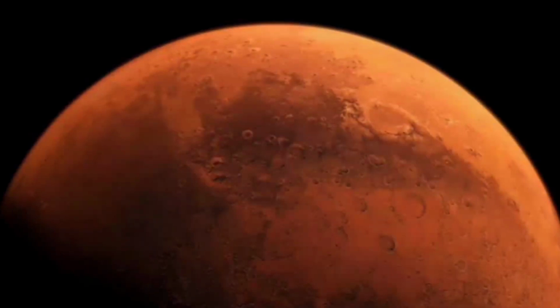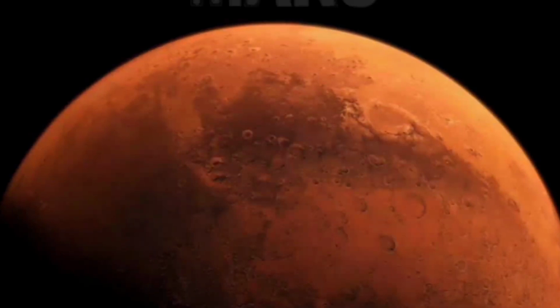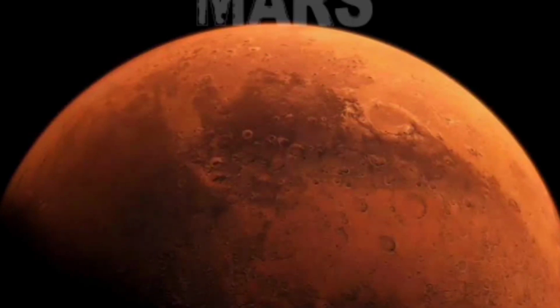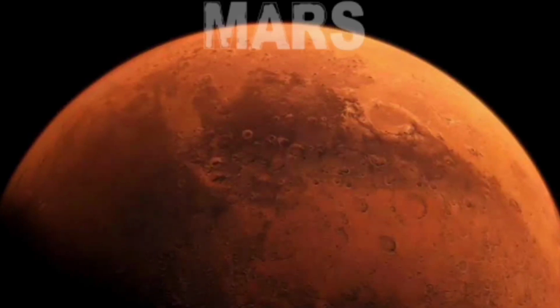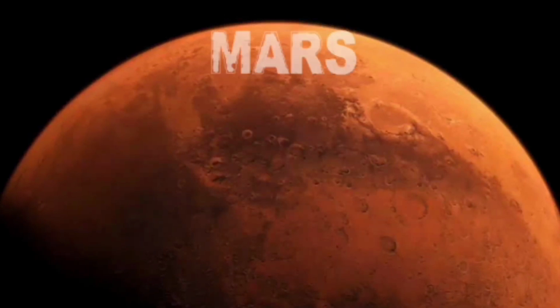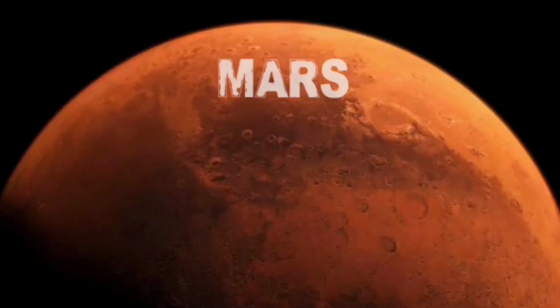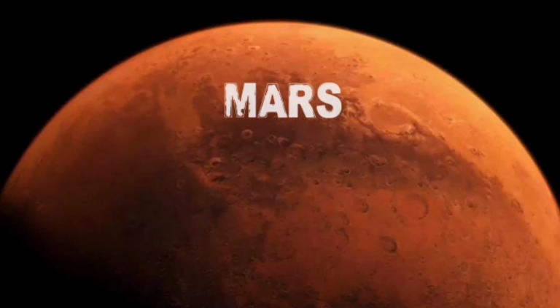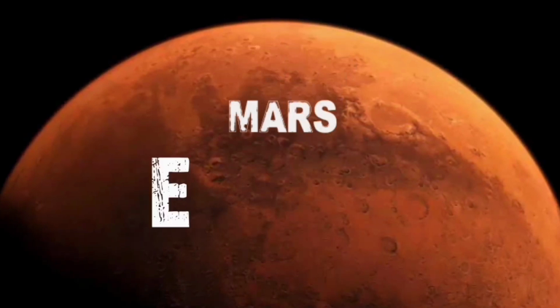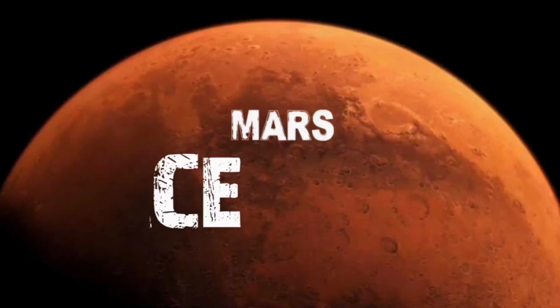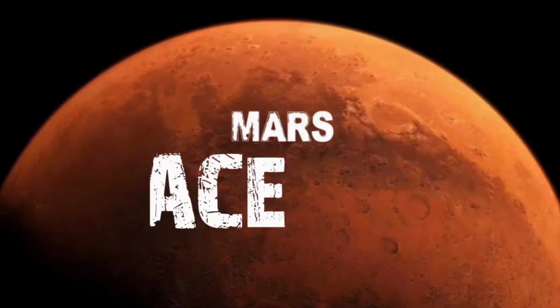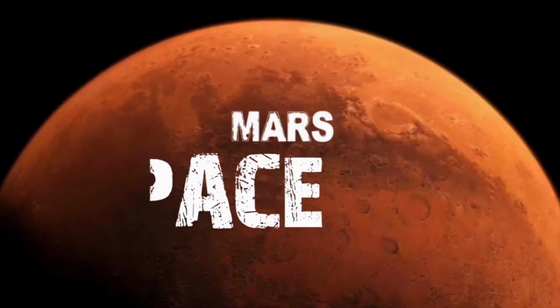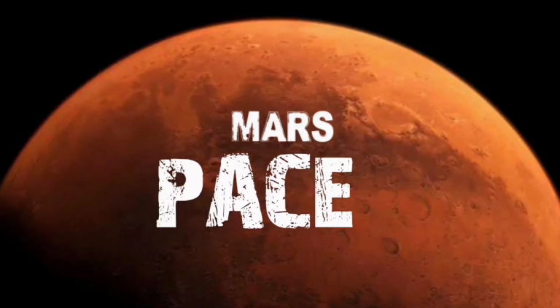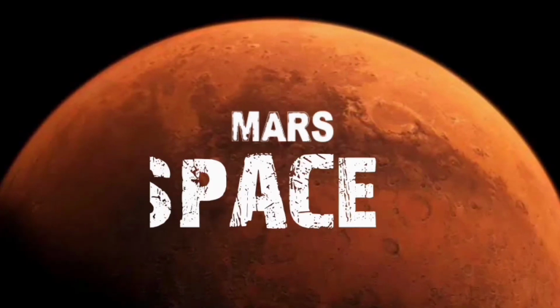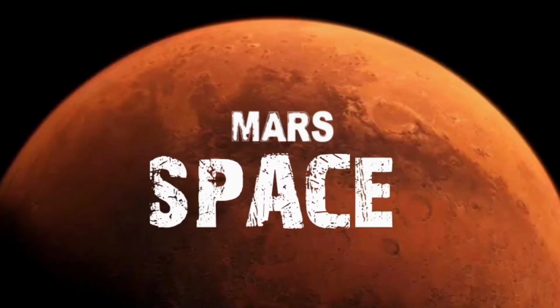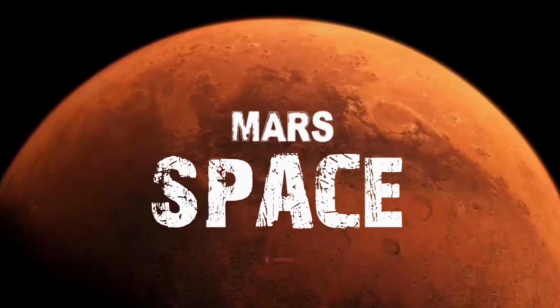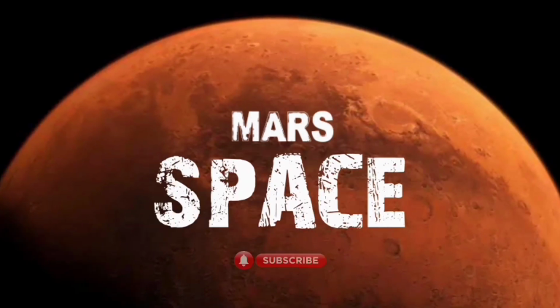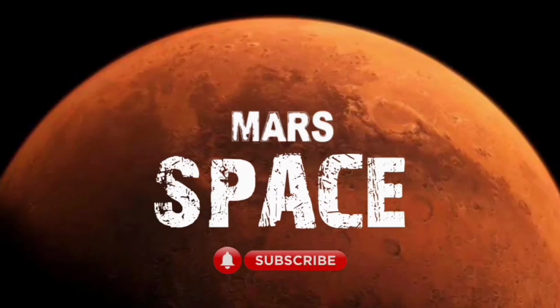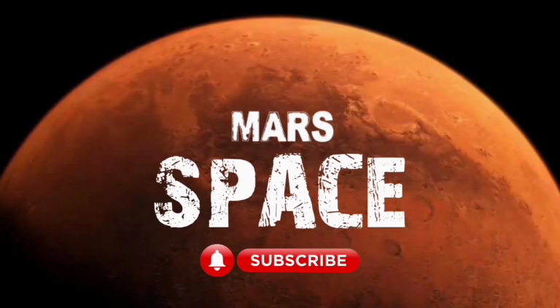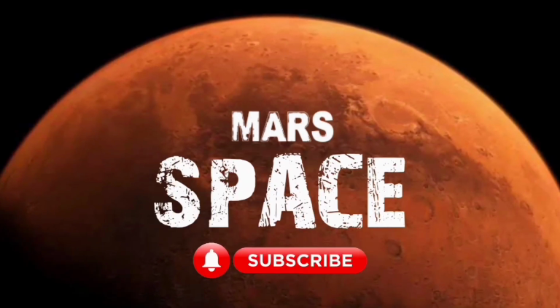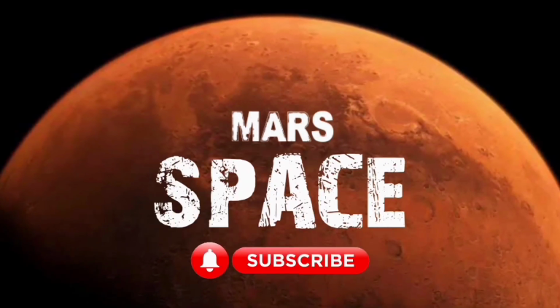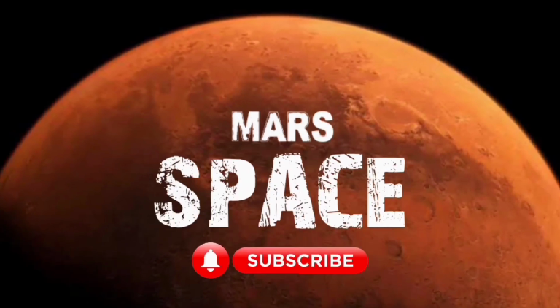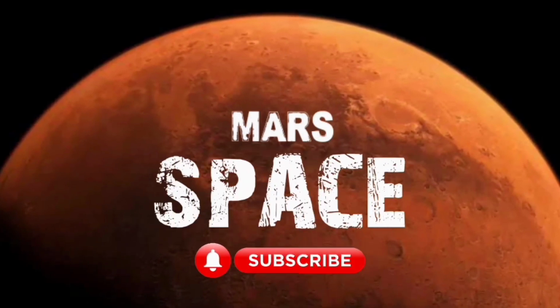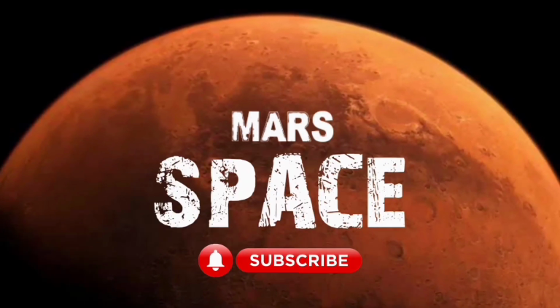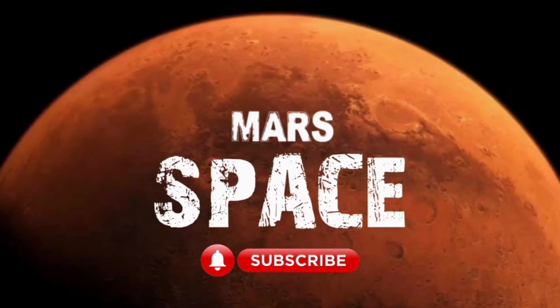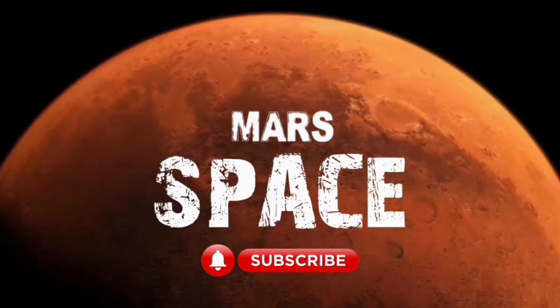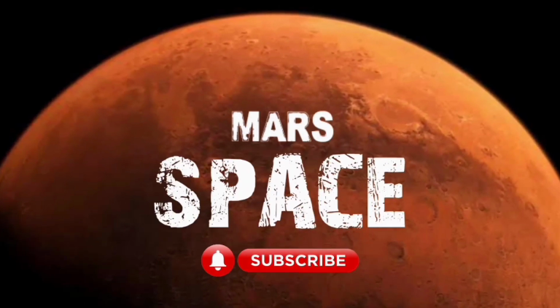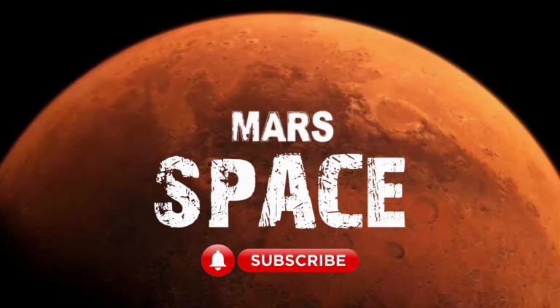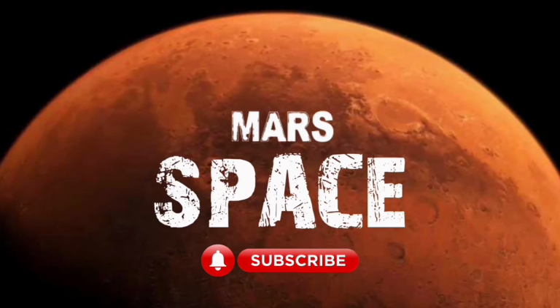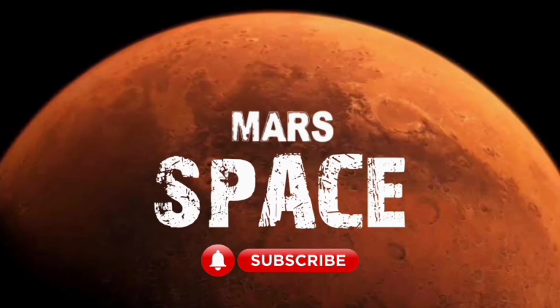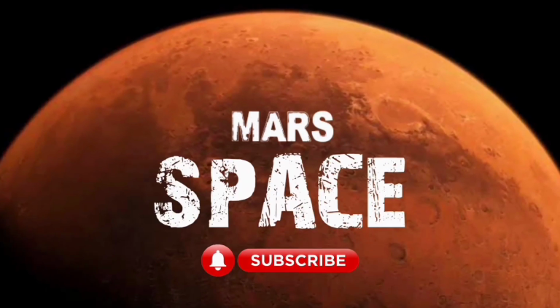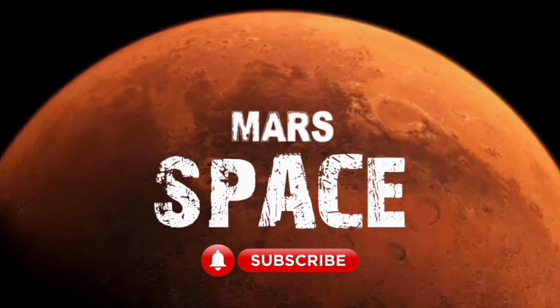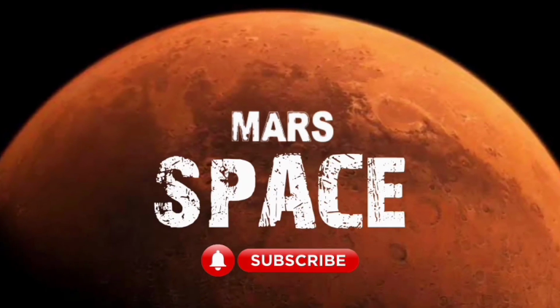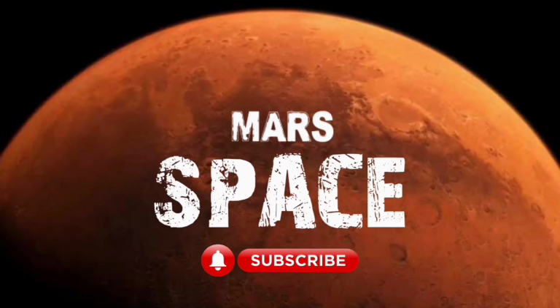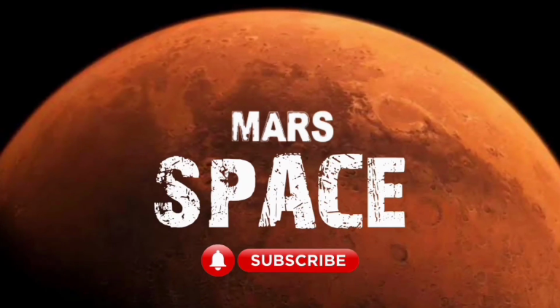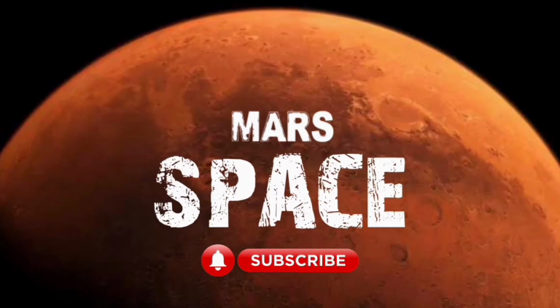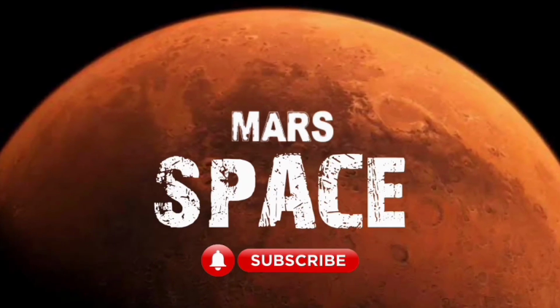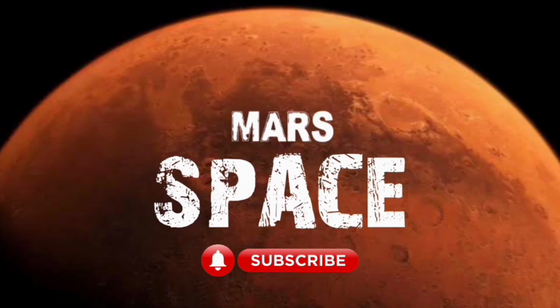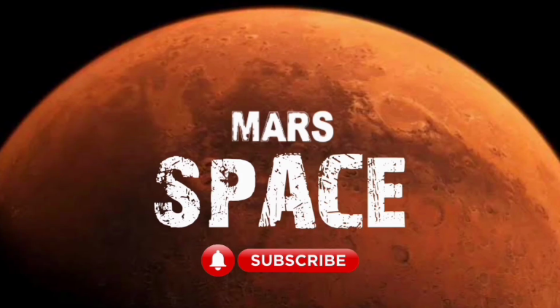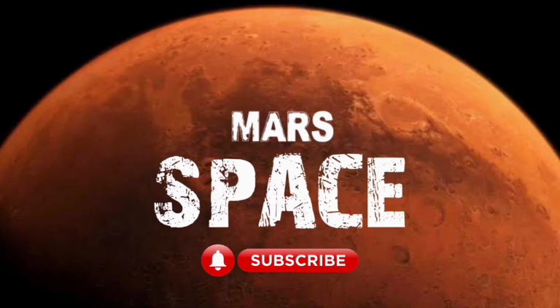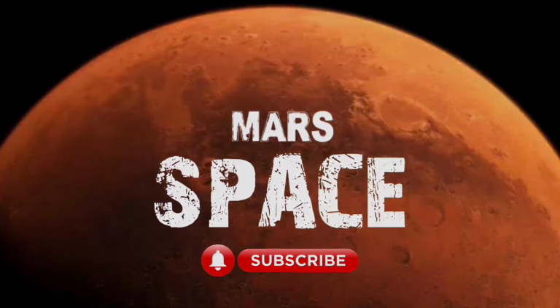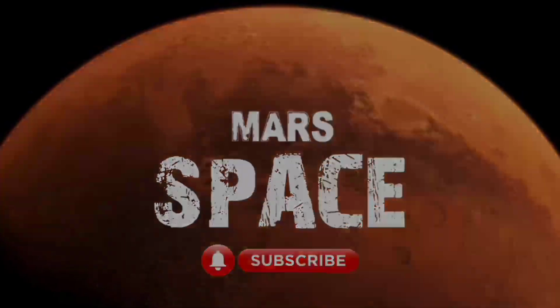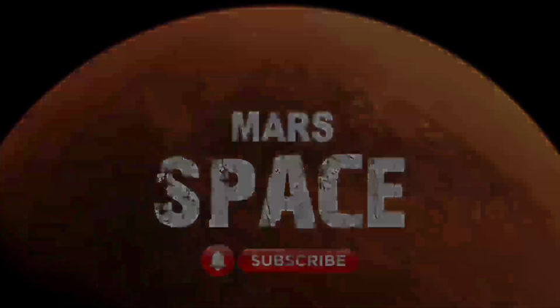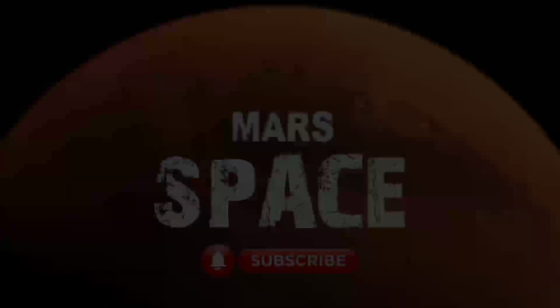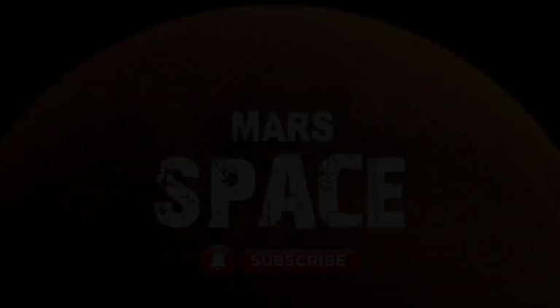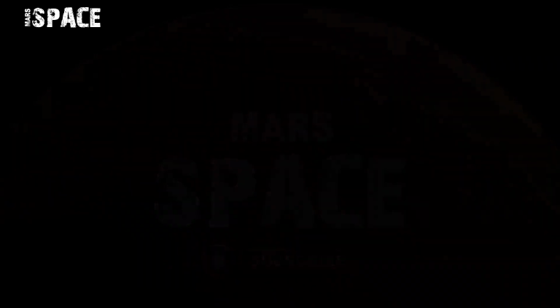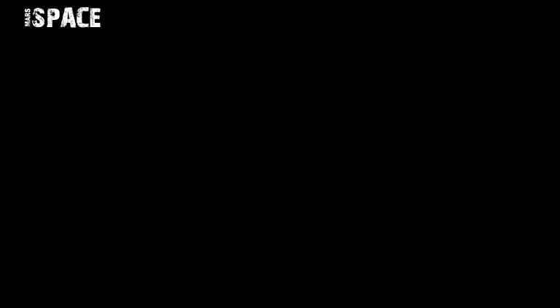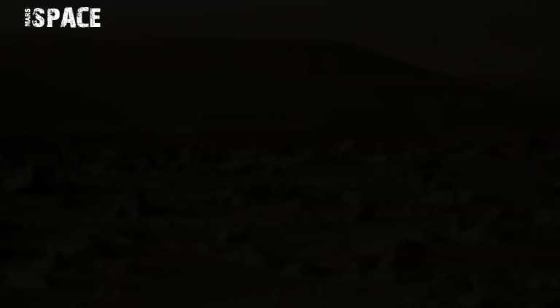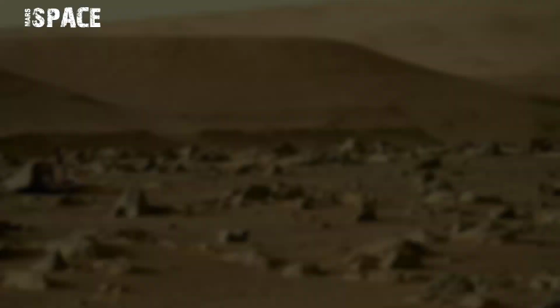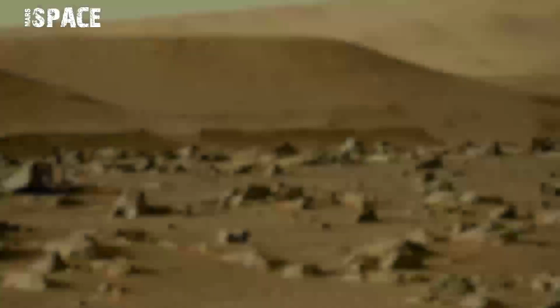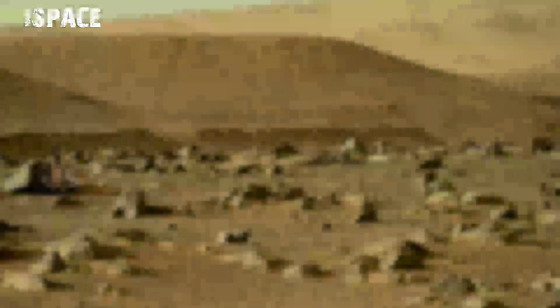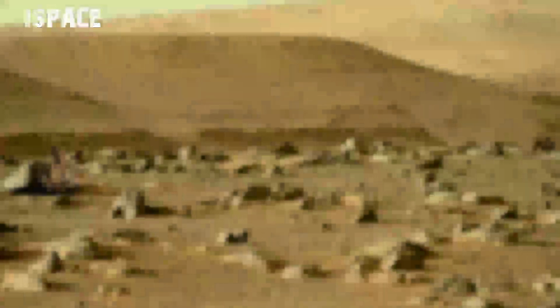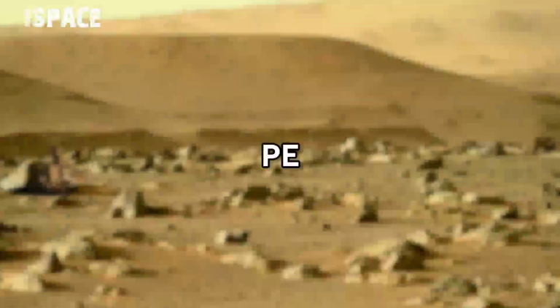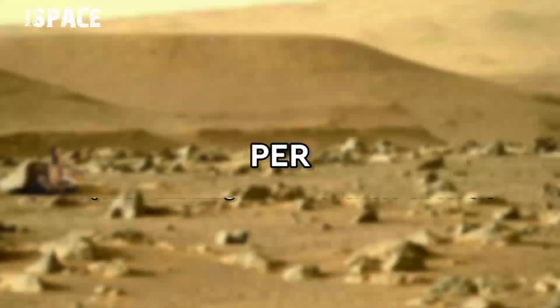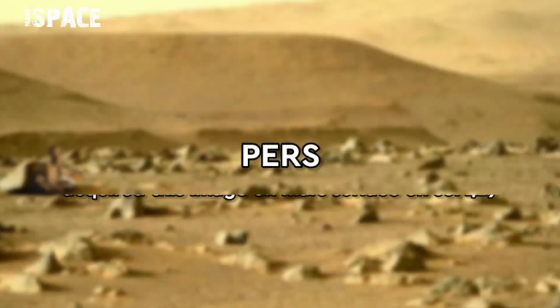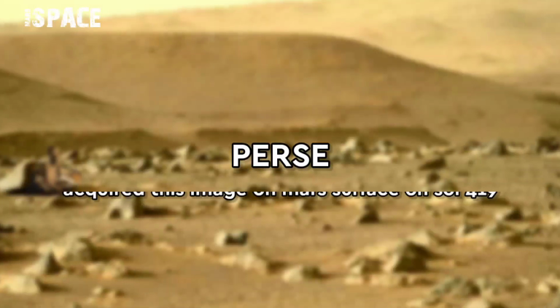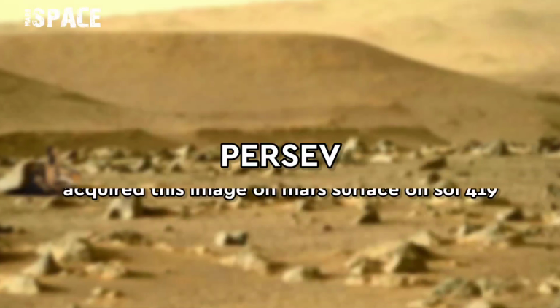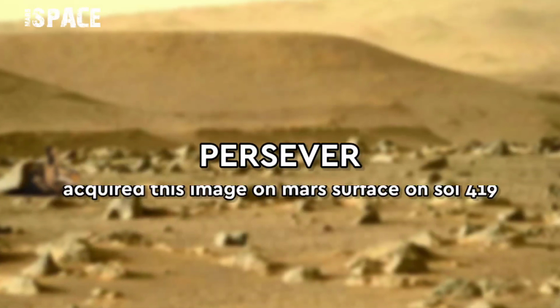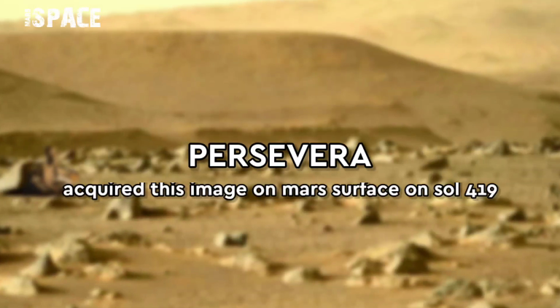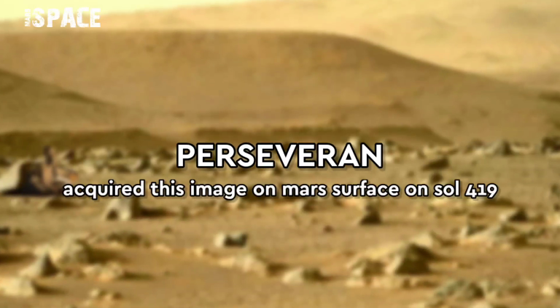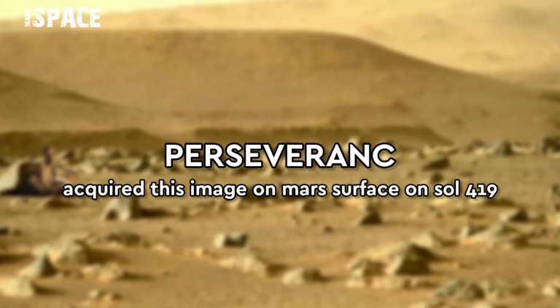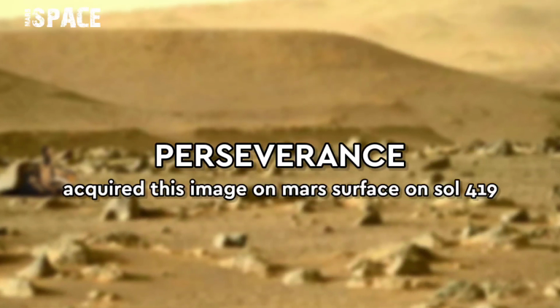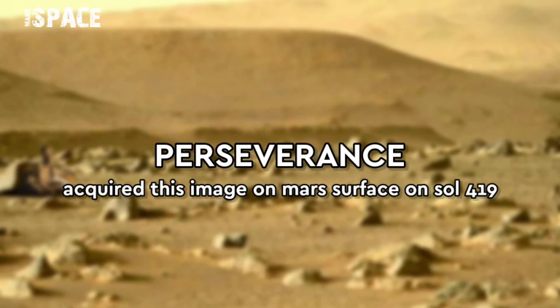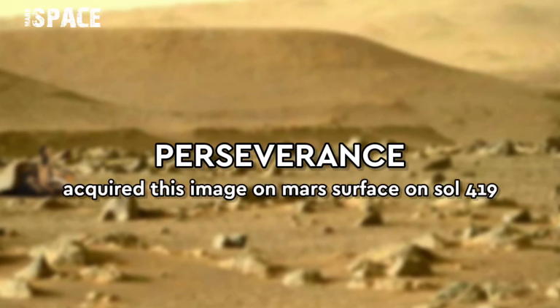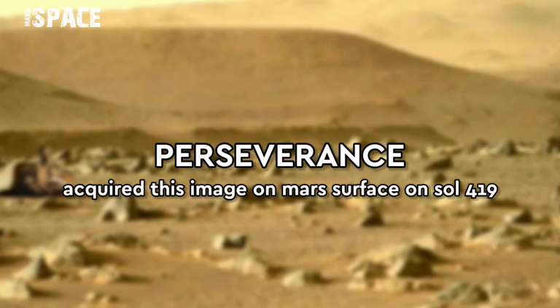Hello everyone, welcome back to our YouTube channel, Mars's Pass. If you are new, hit like with thumbs up and please watch till the end.